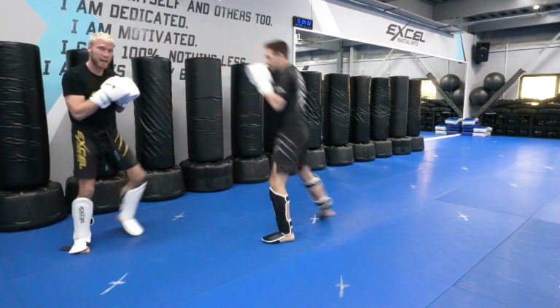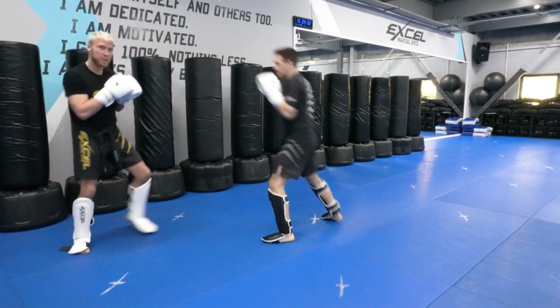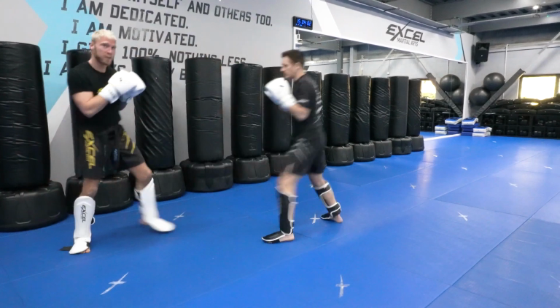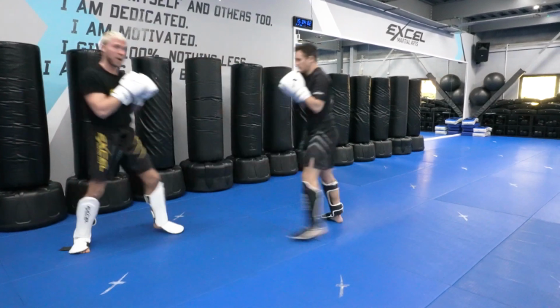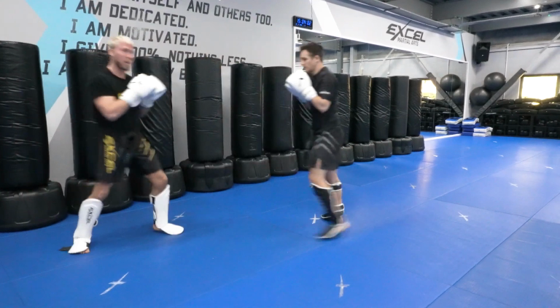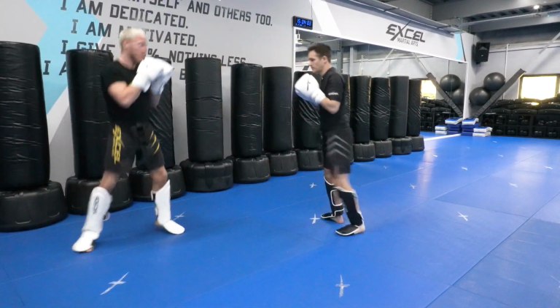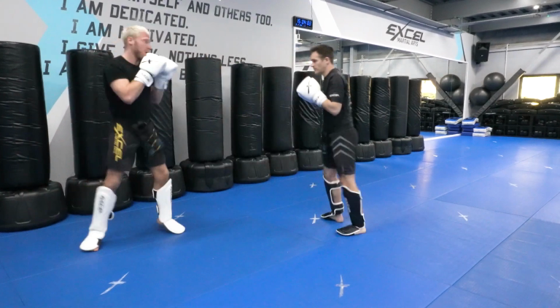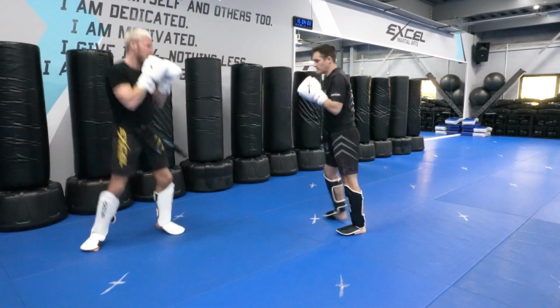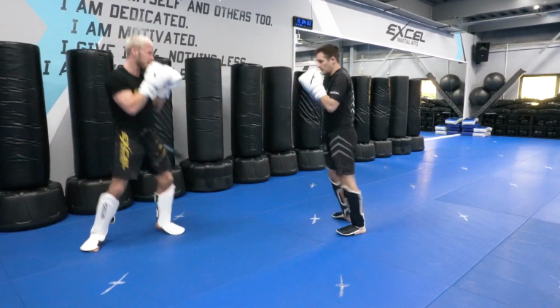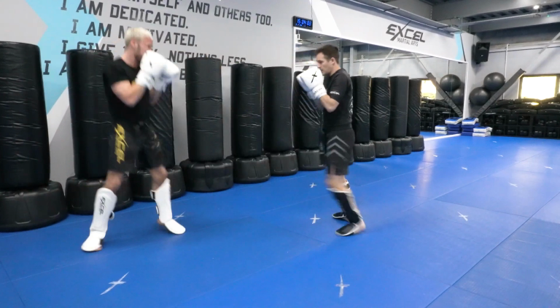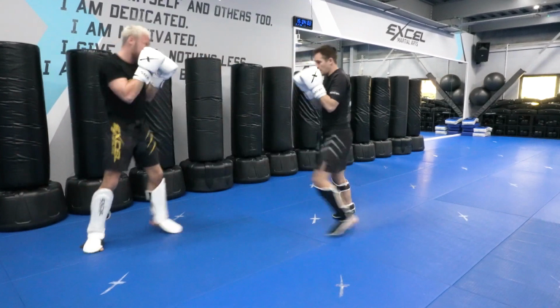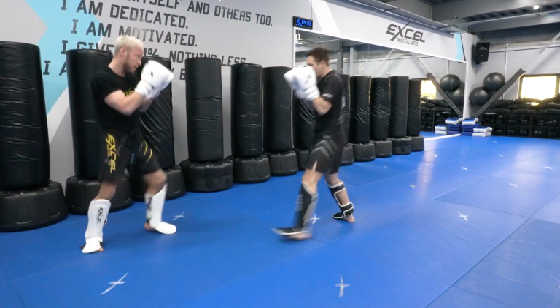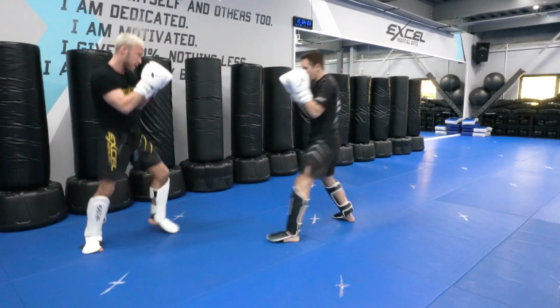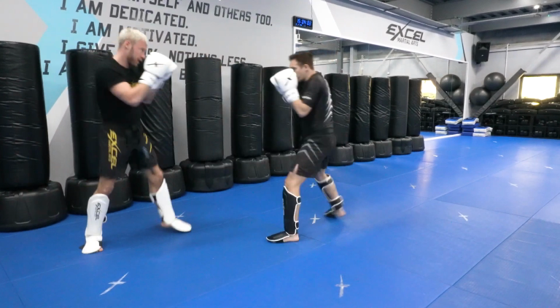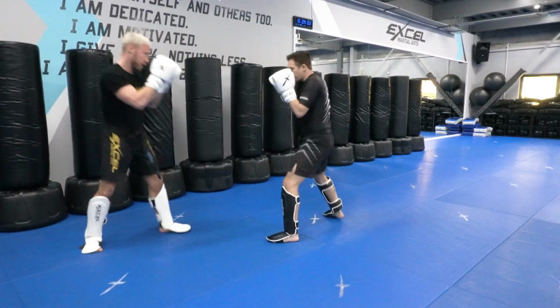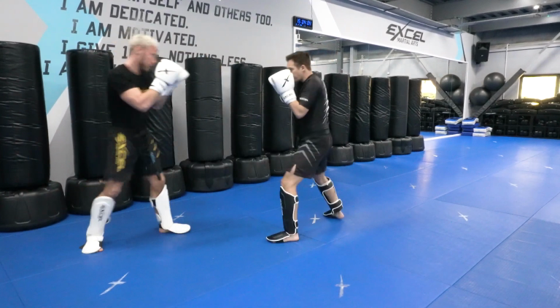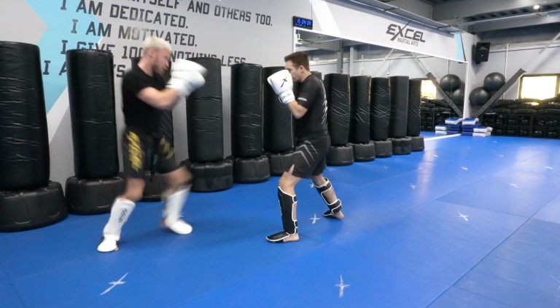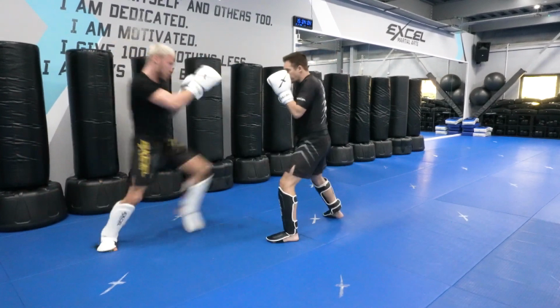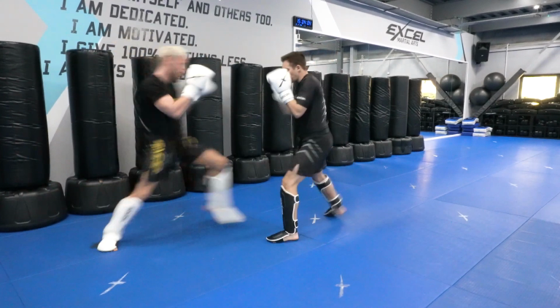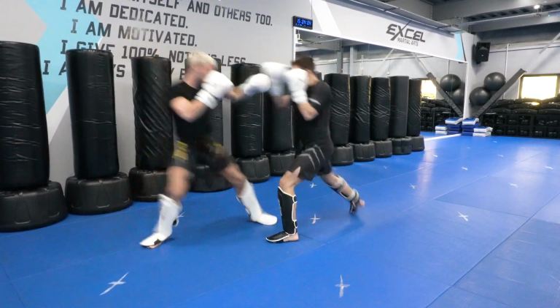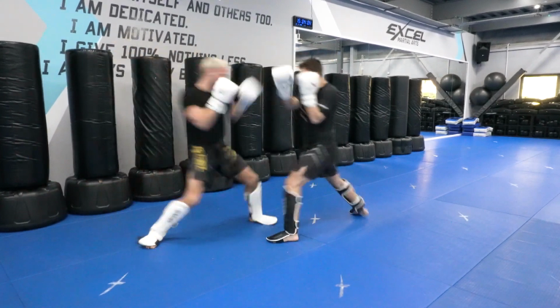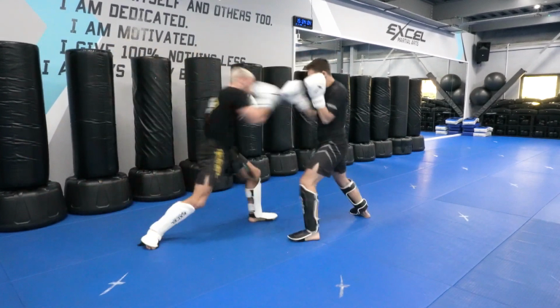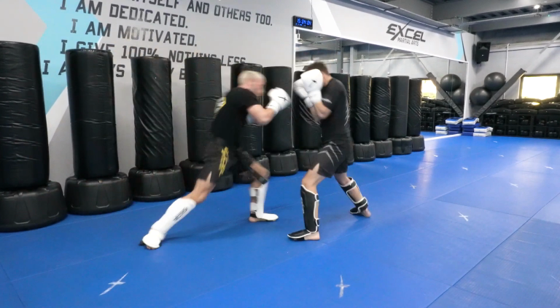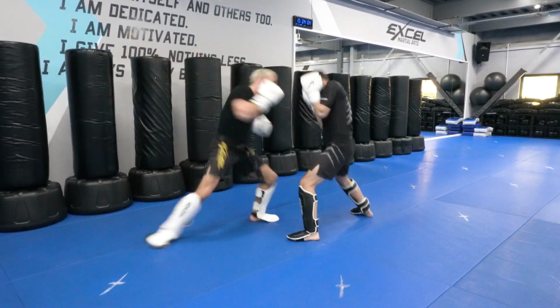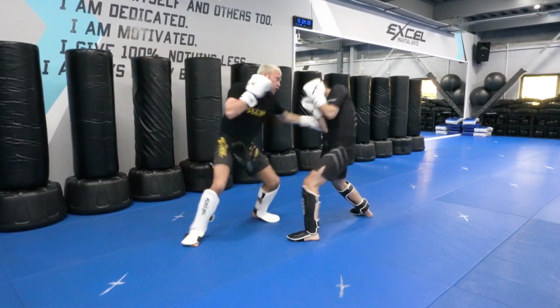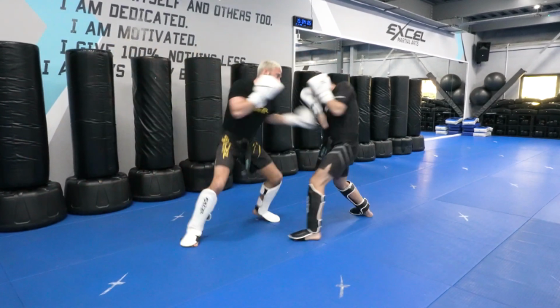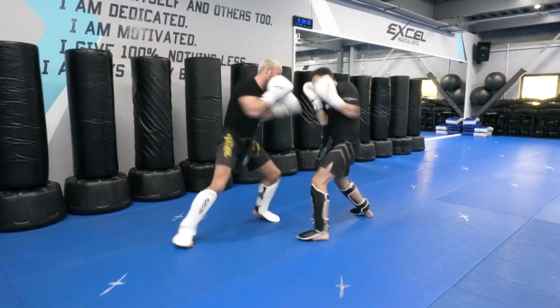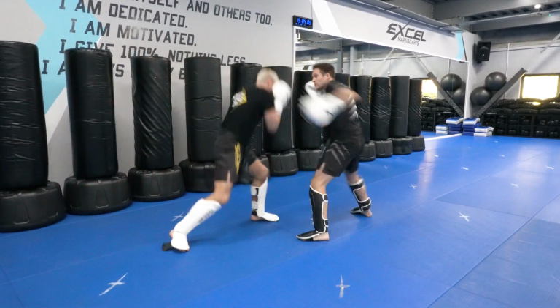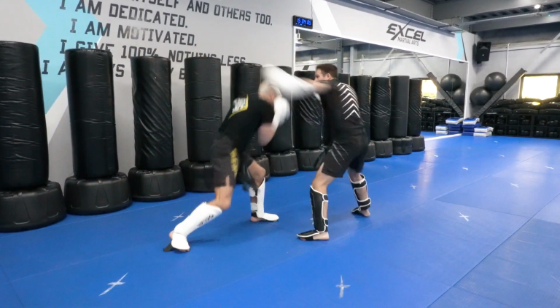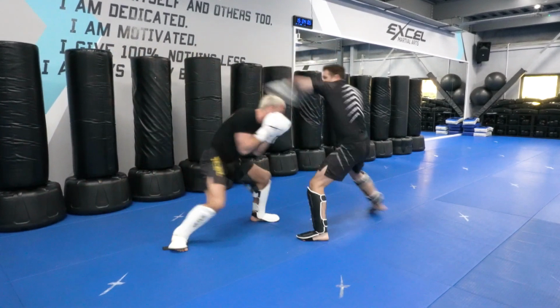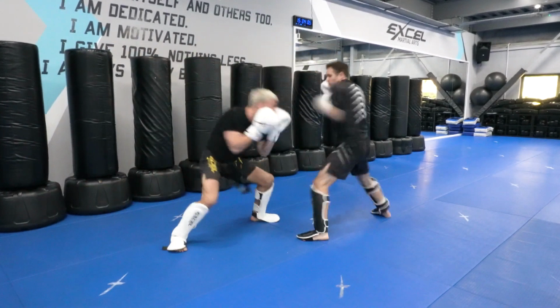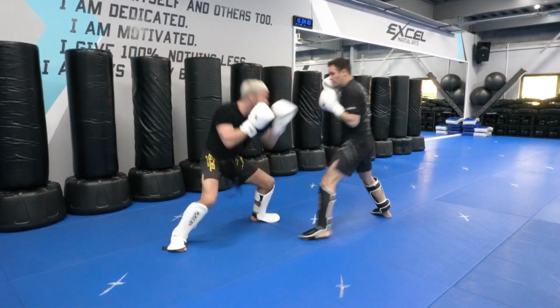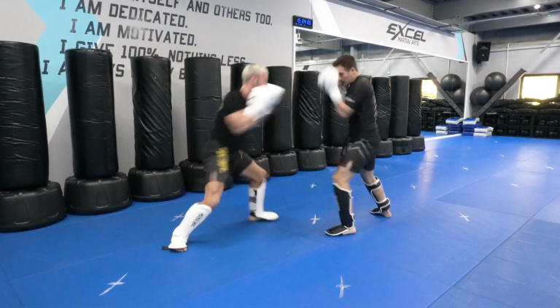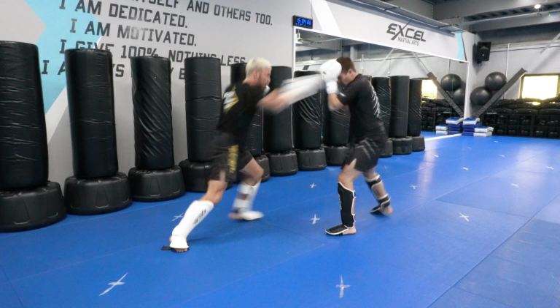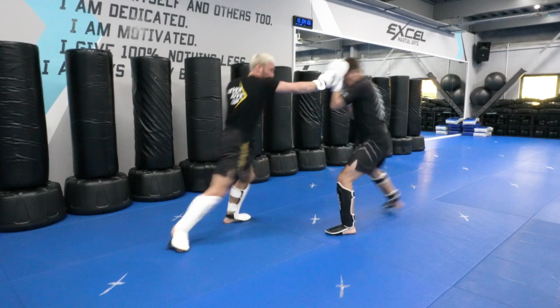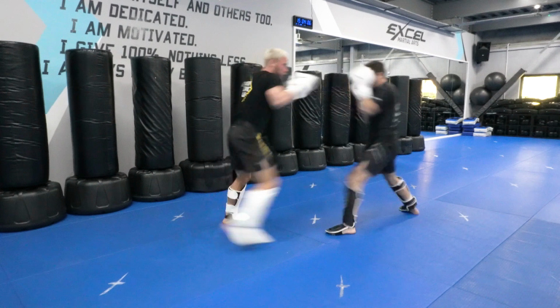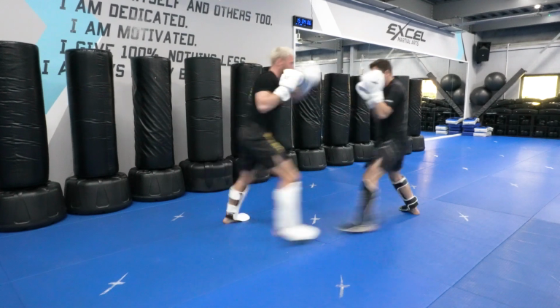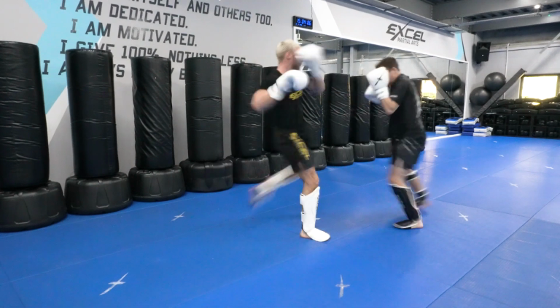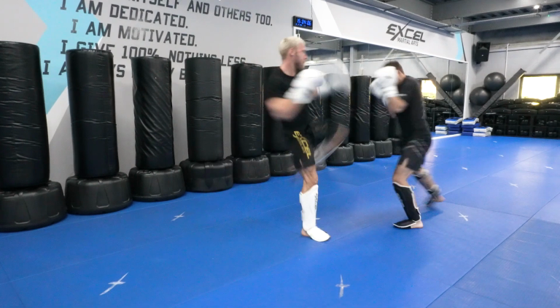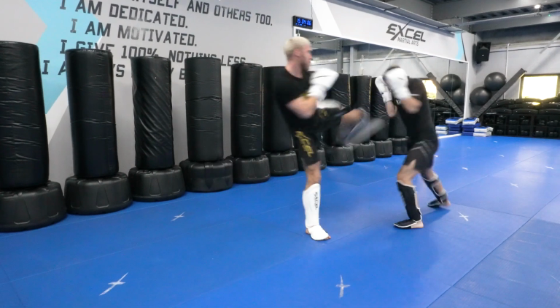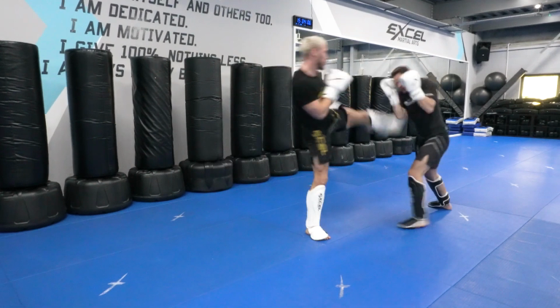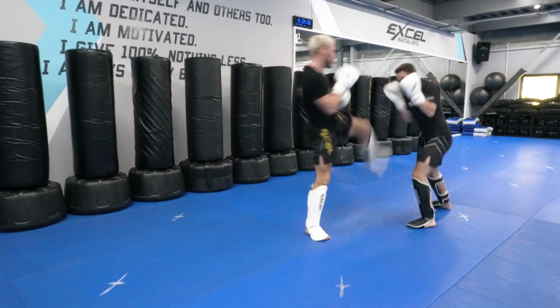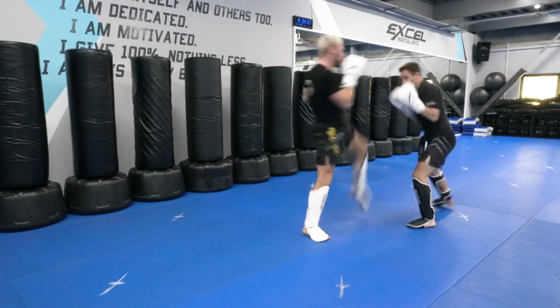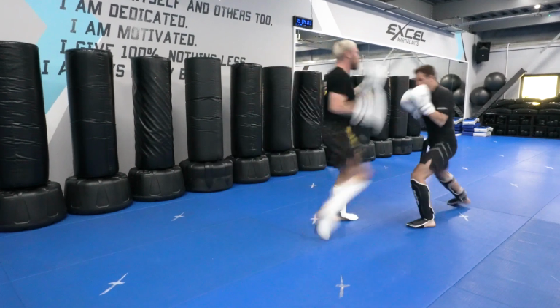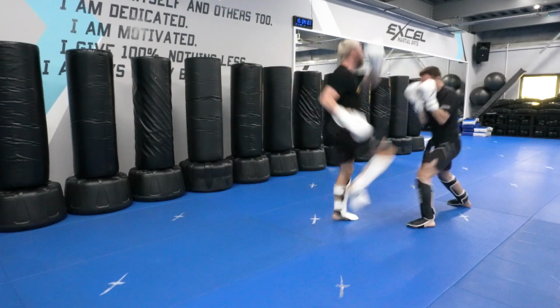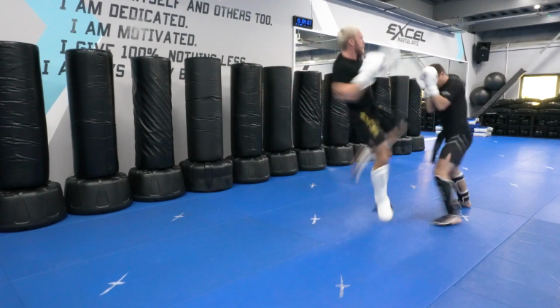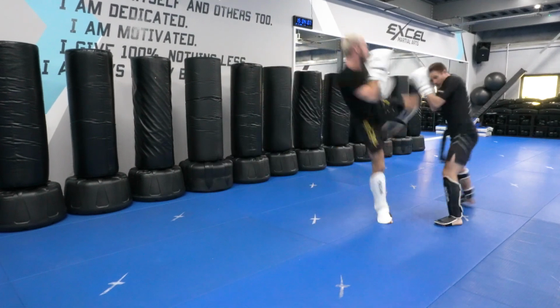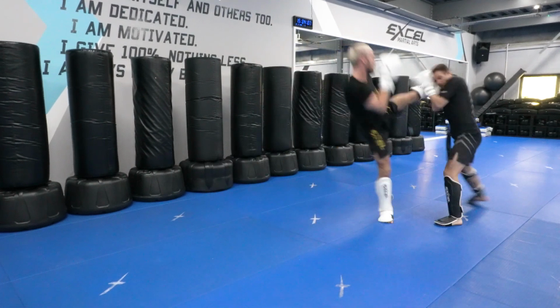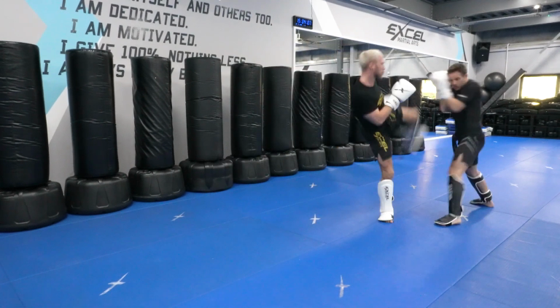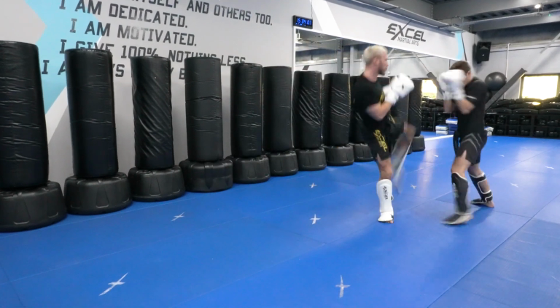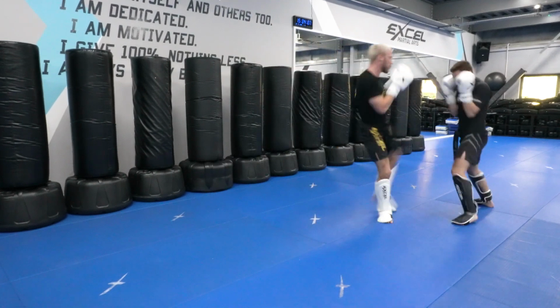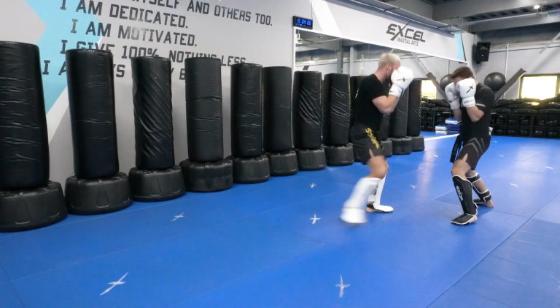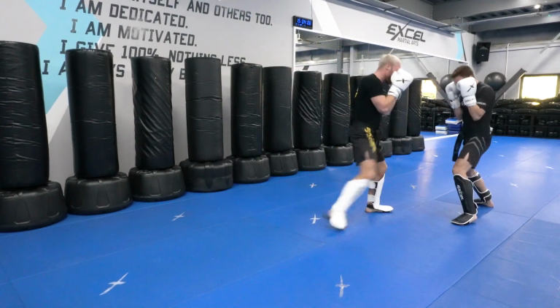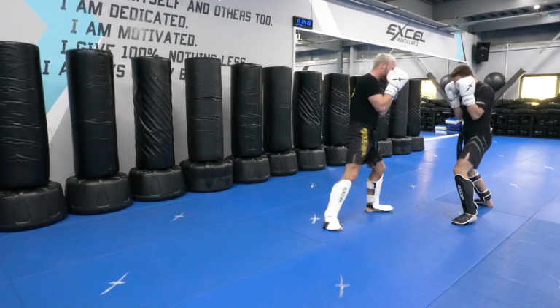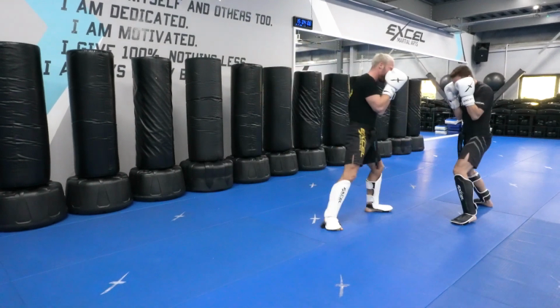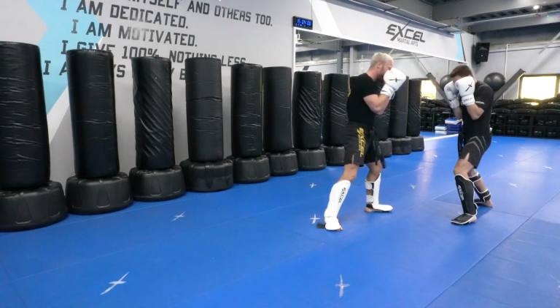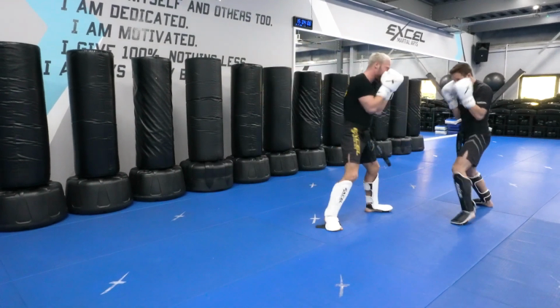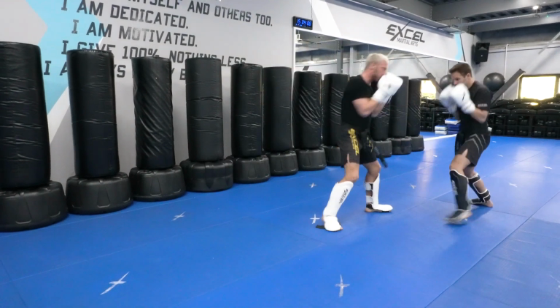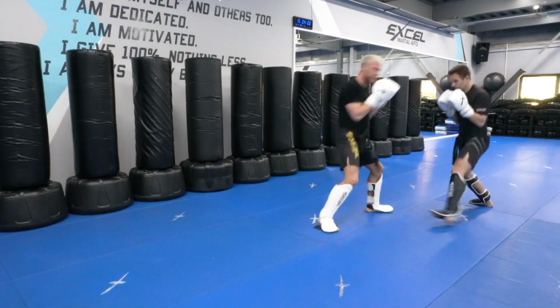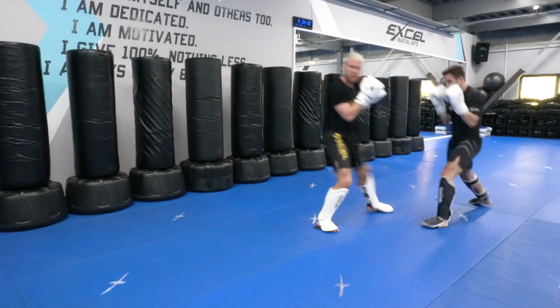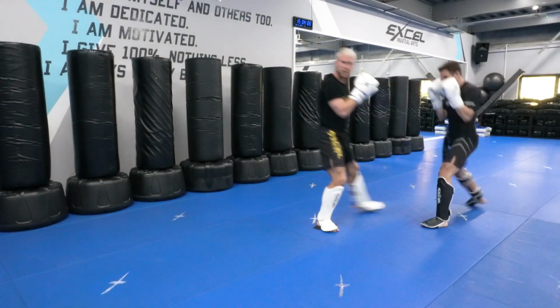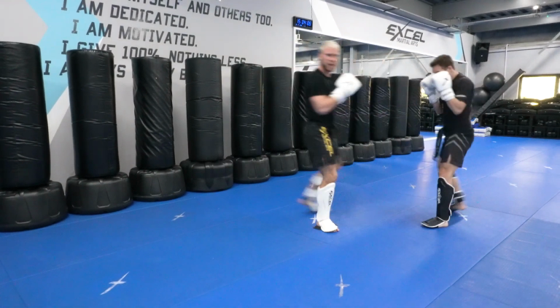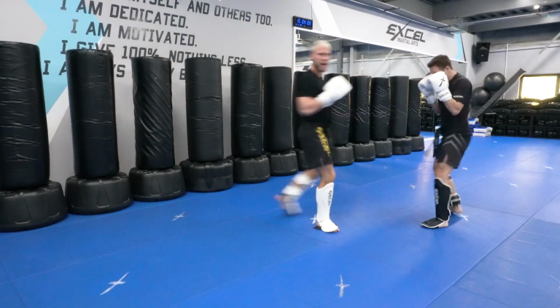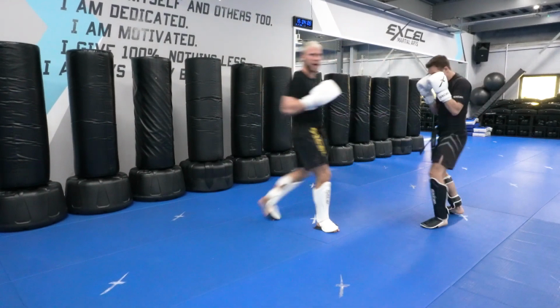And I do the combo again. Just like that.